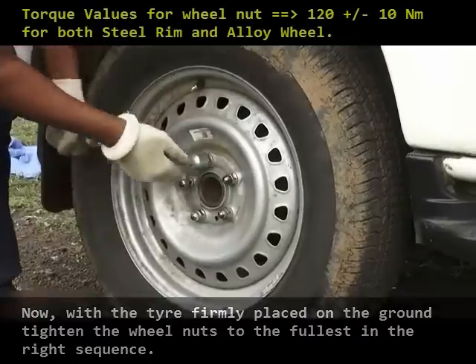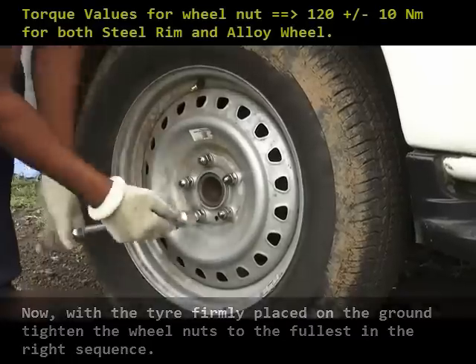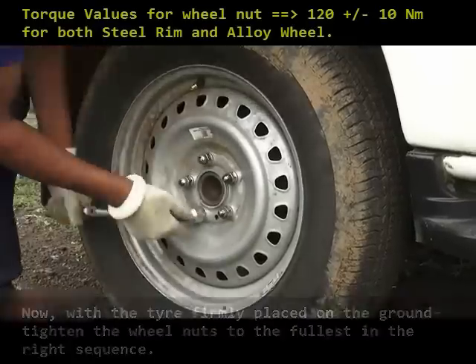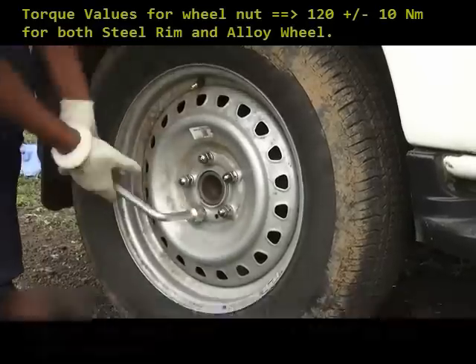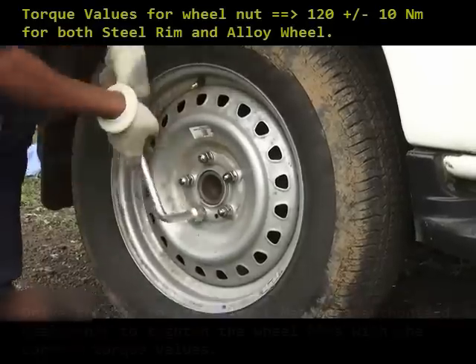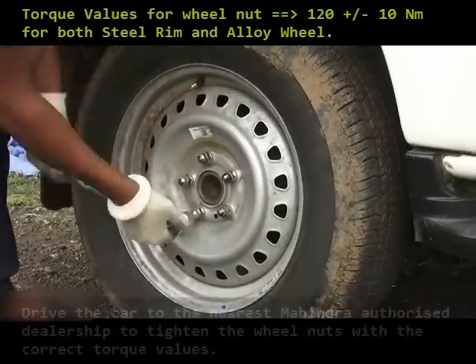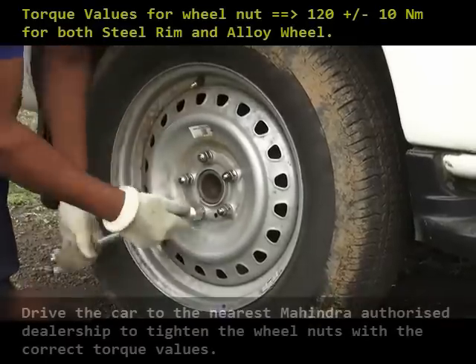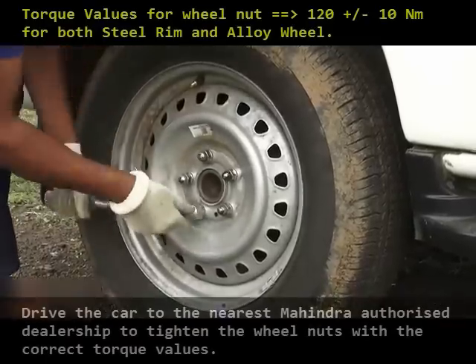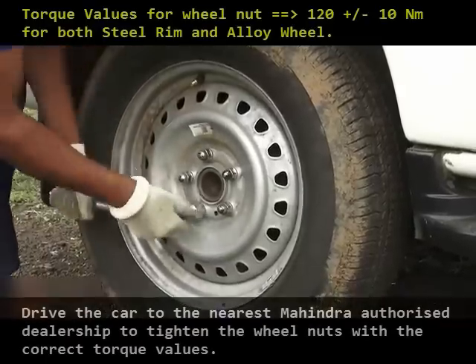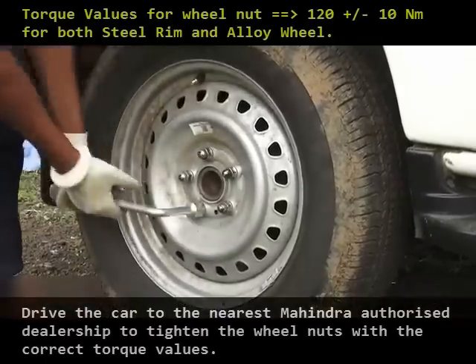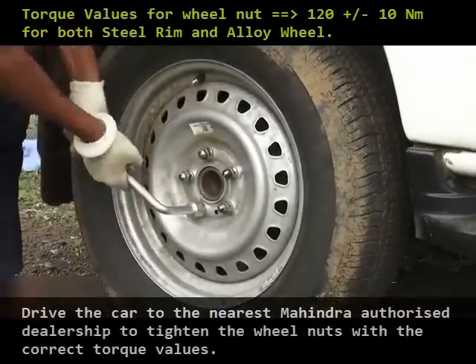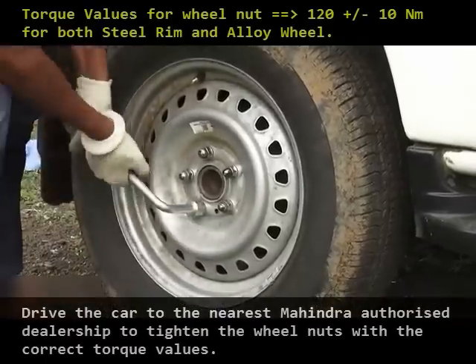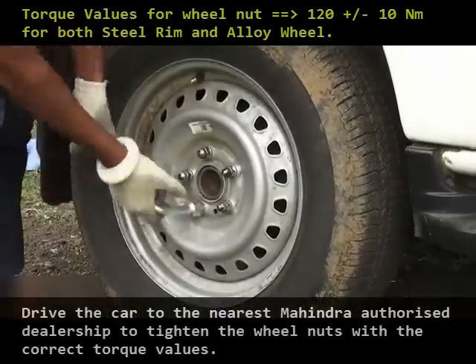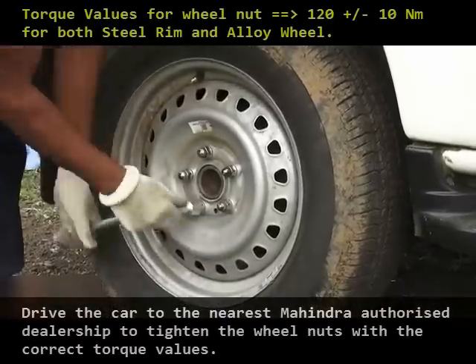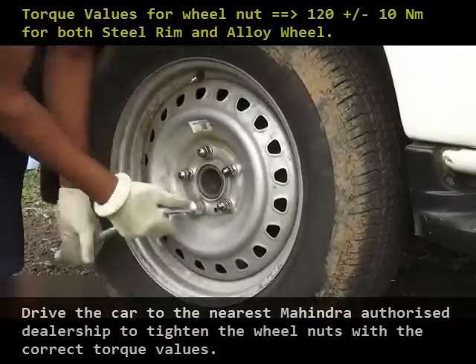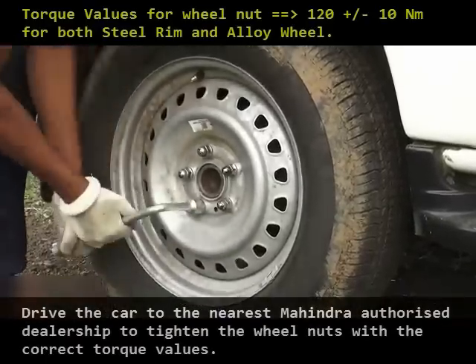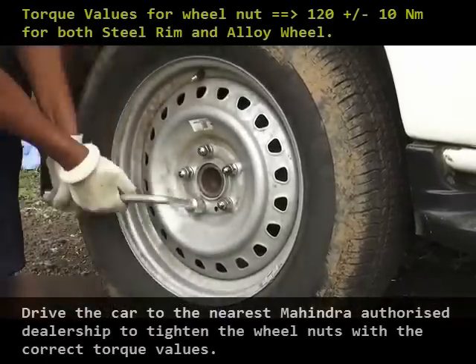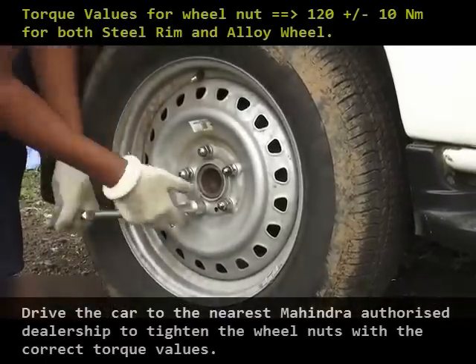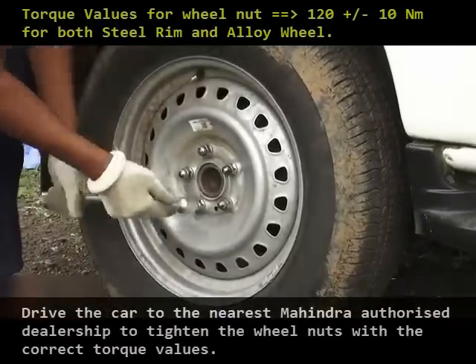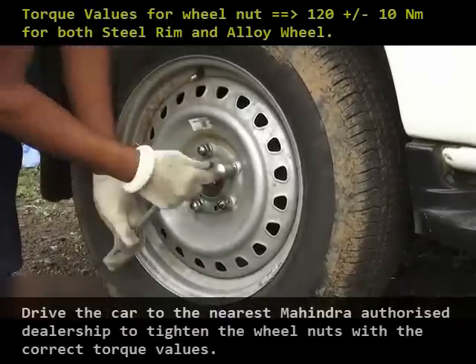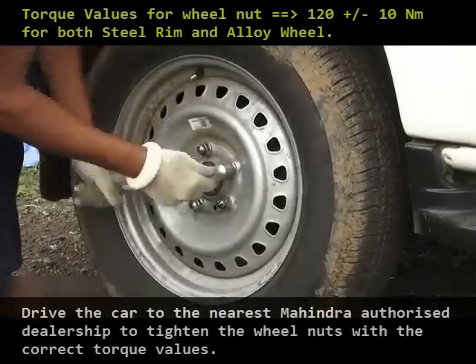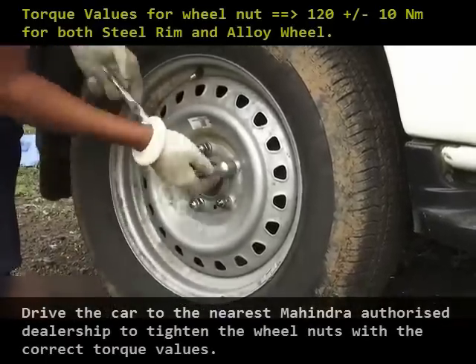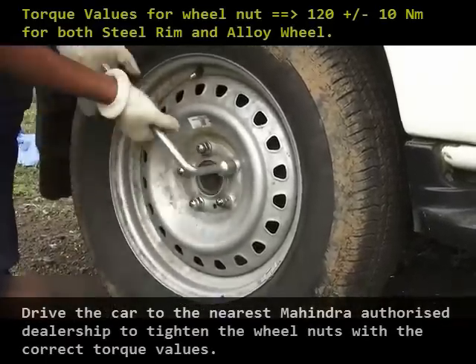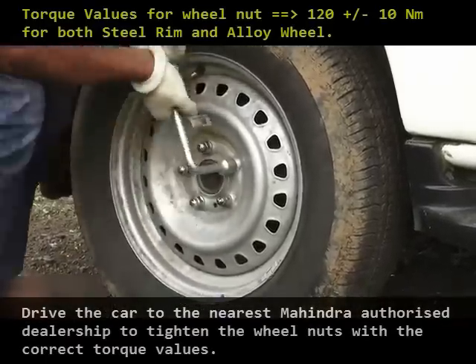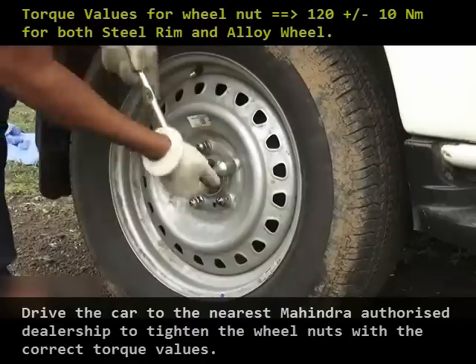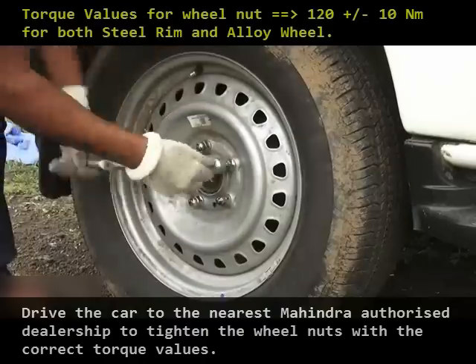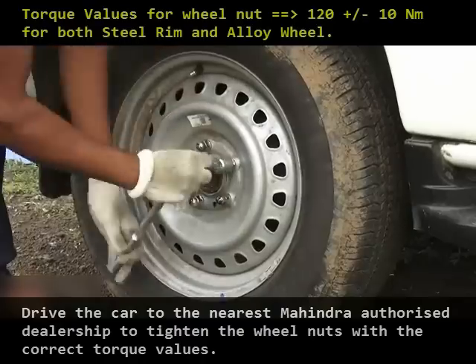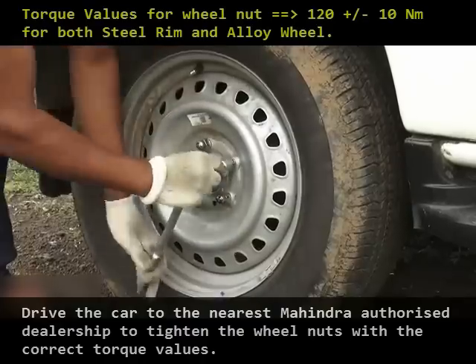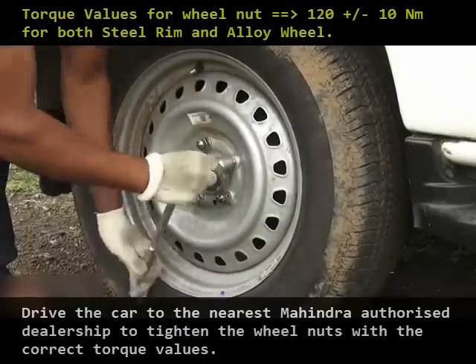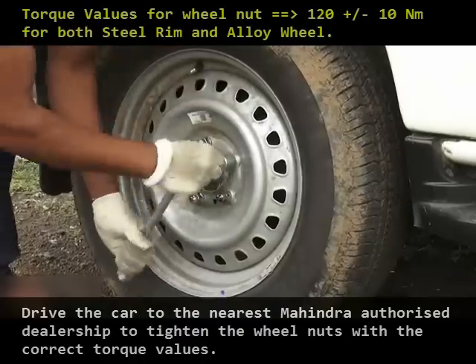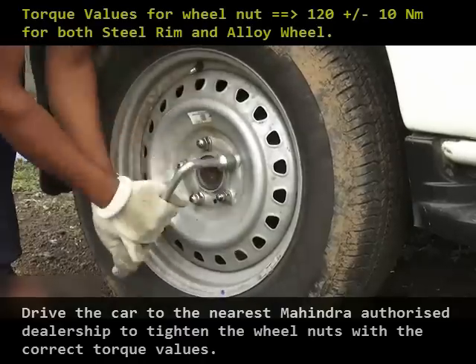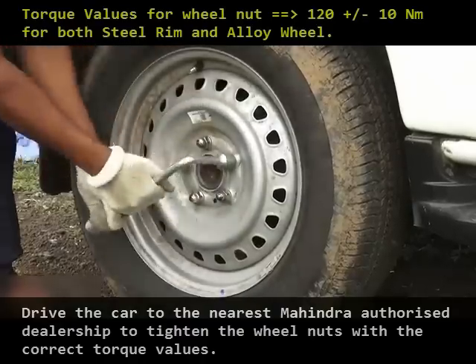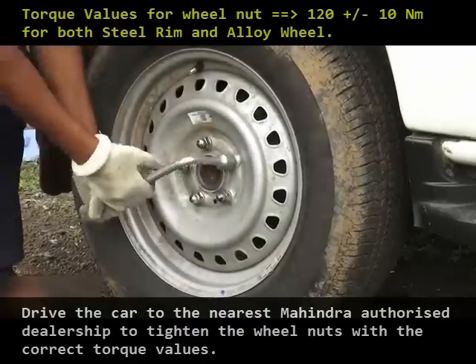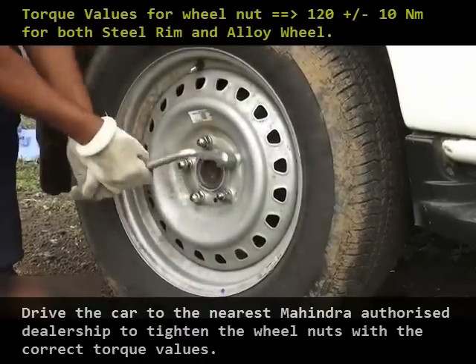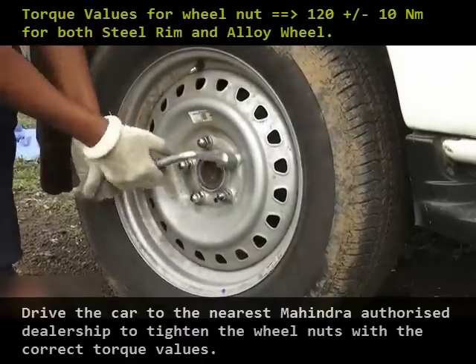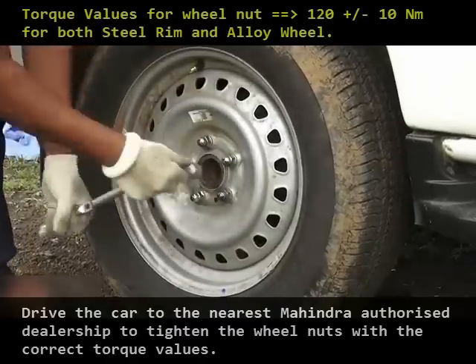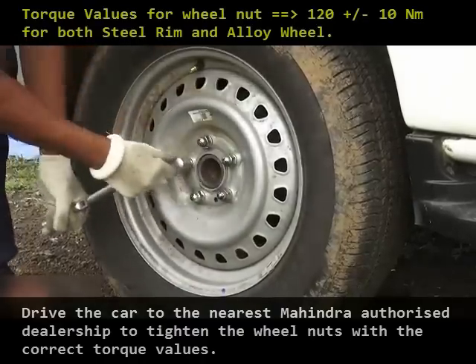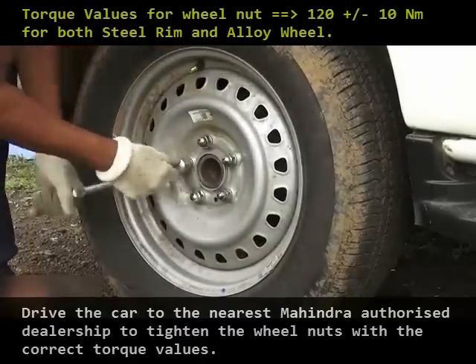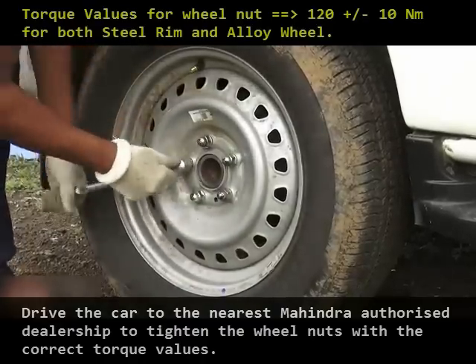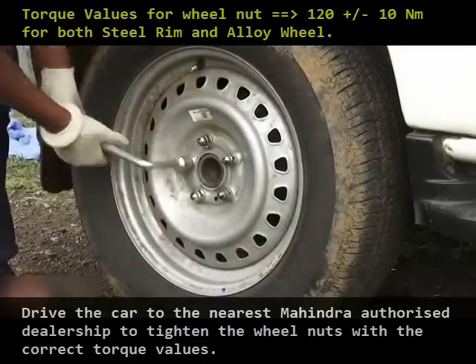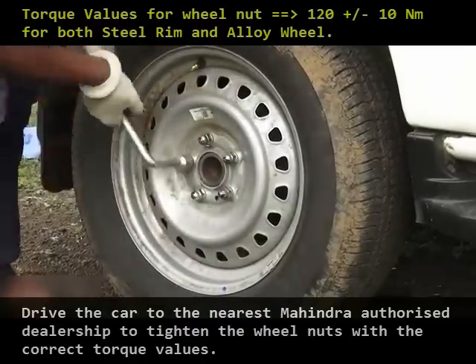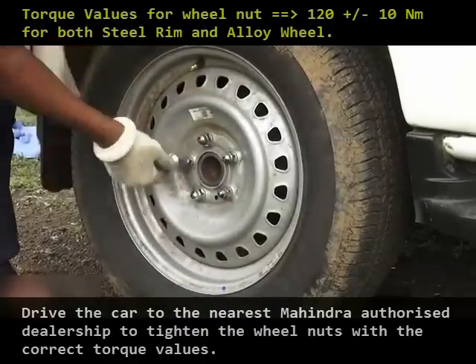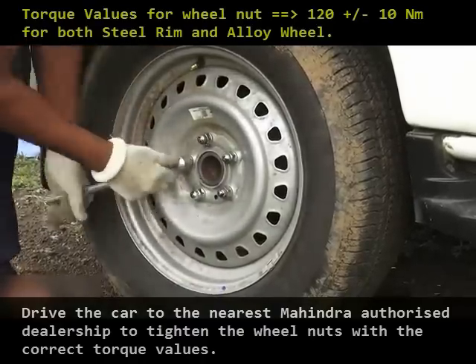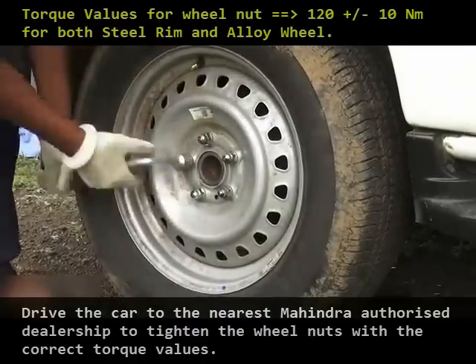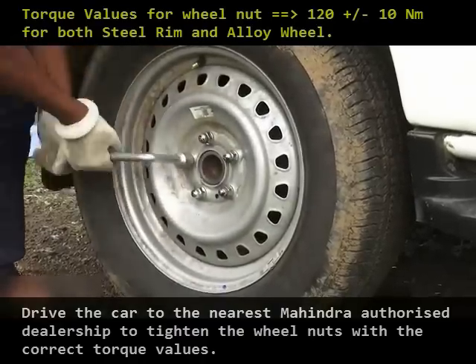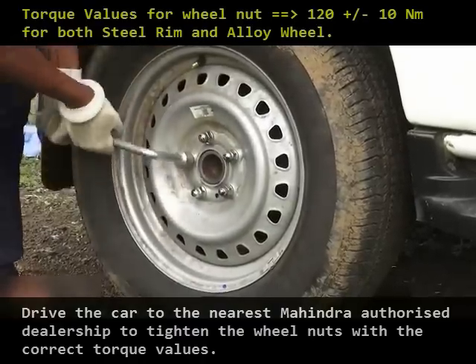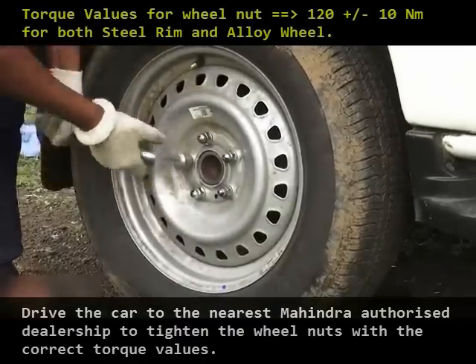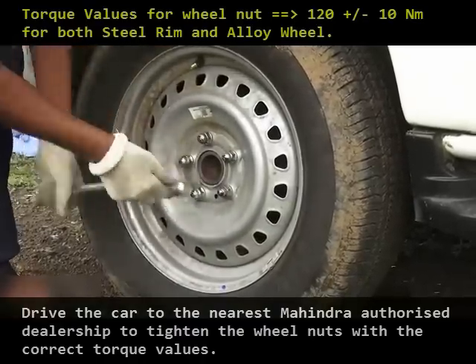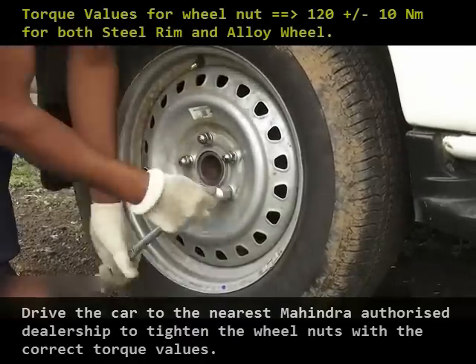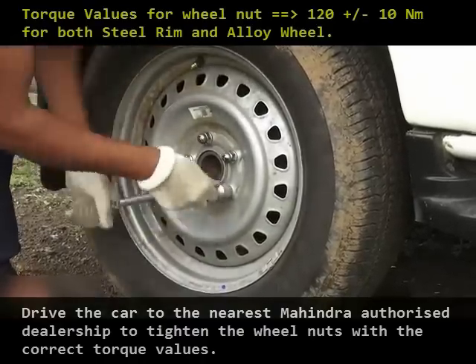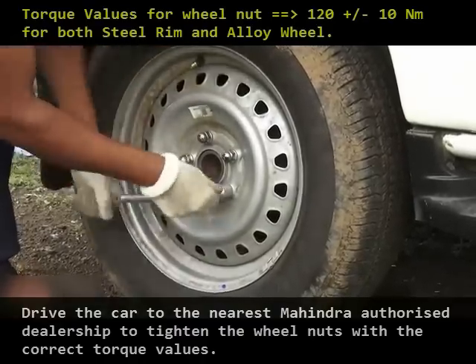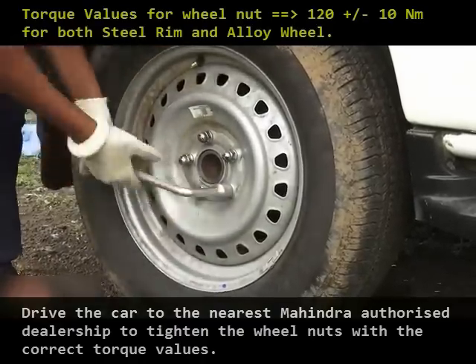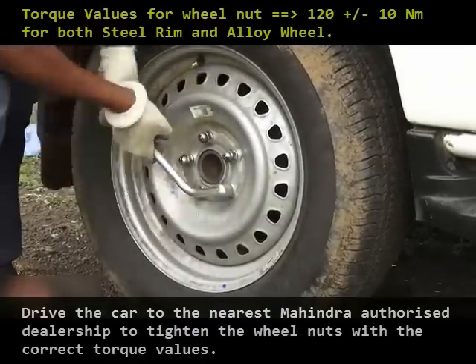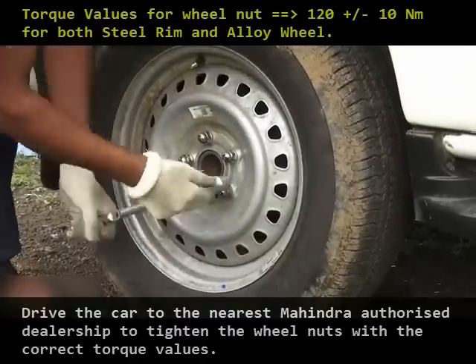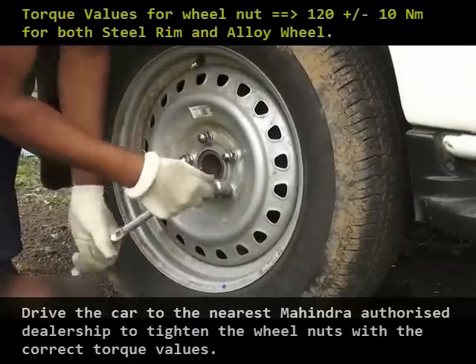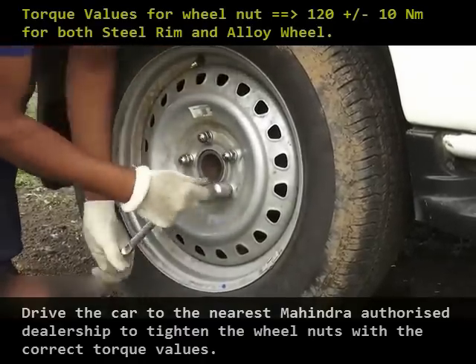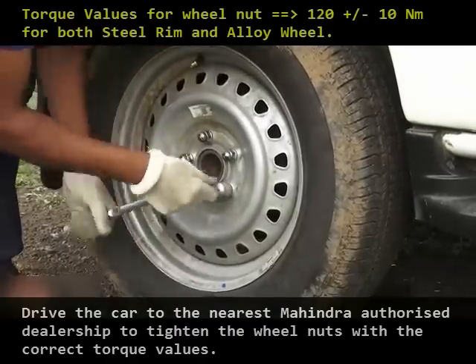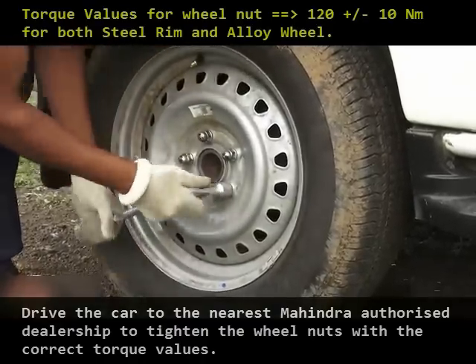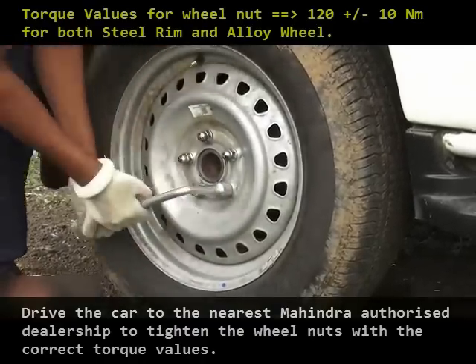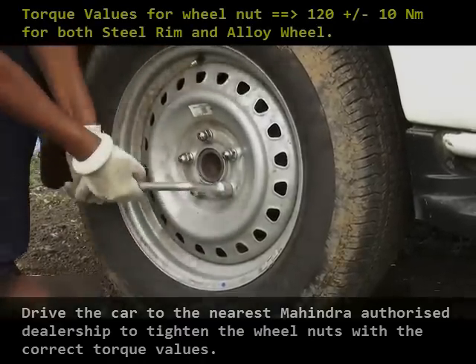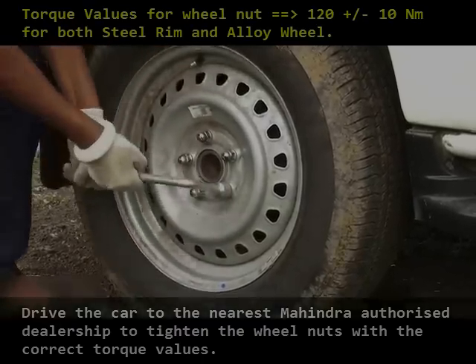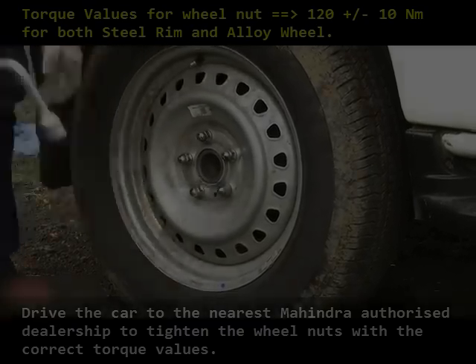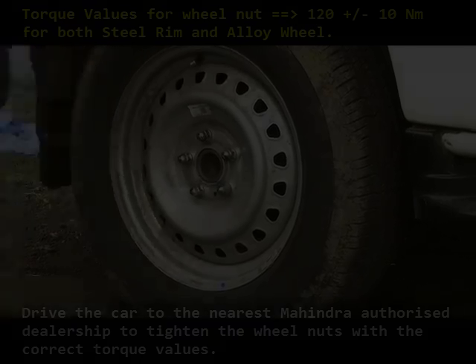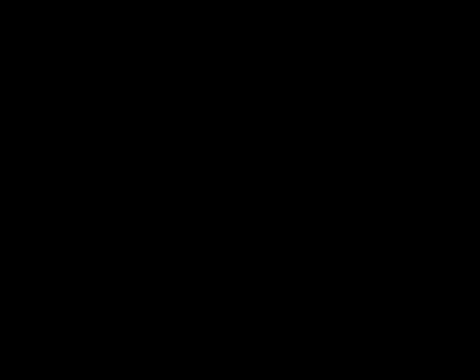Once the fitting is done, drive the car to the nearest Mahindra authorized dealership to tighten the wheel nuts with the correct torque values.